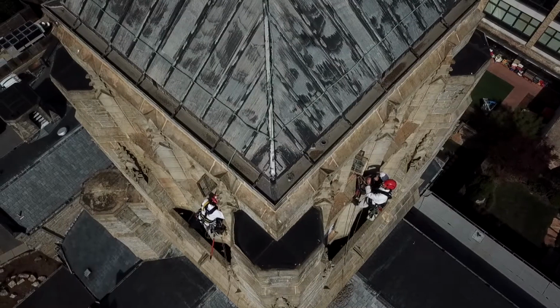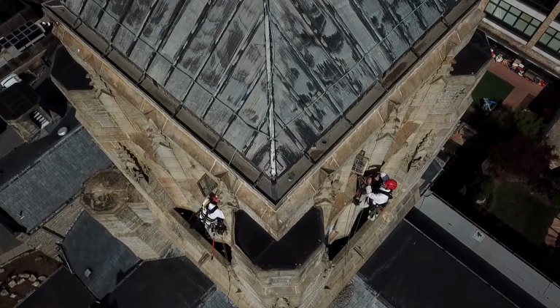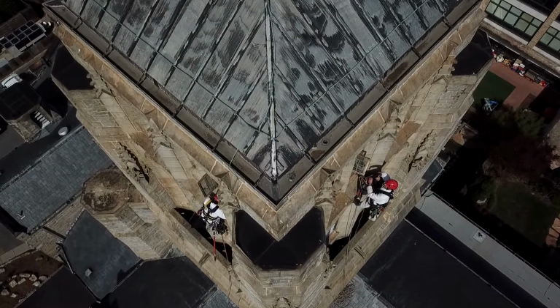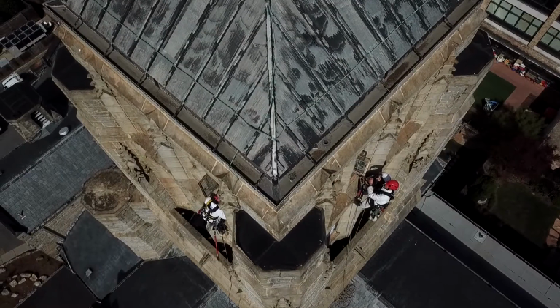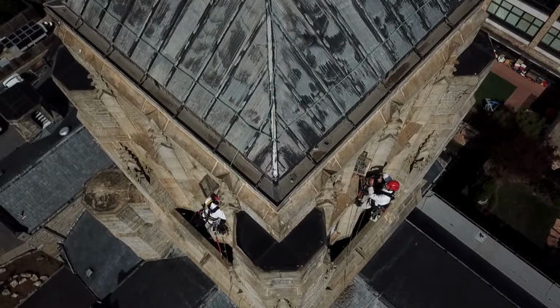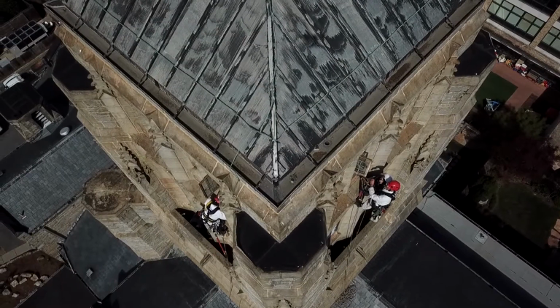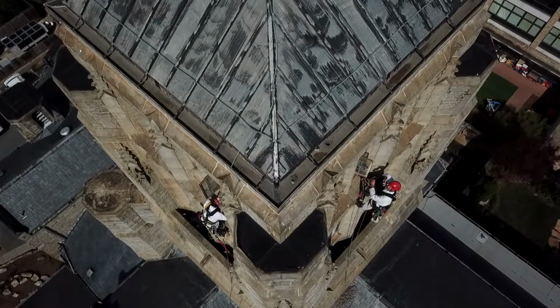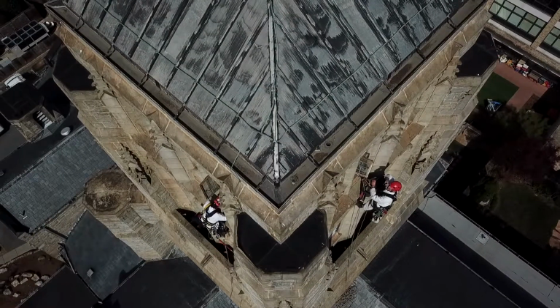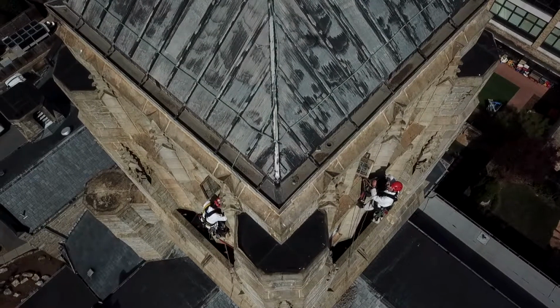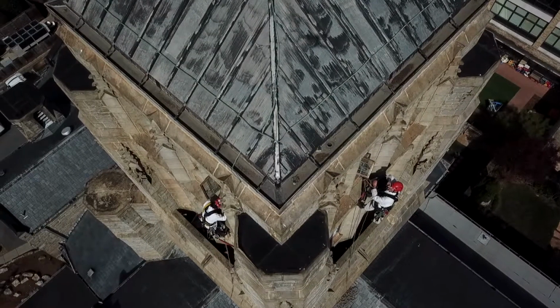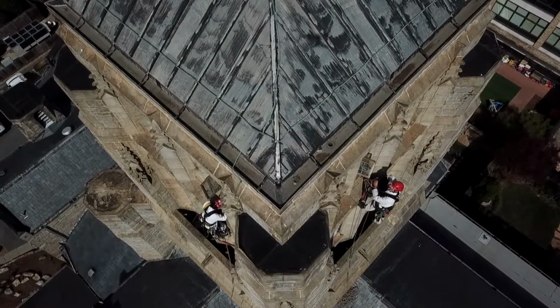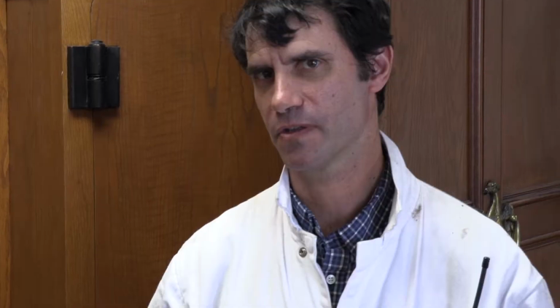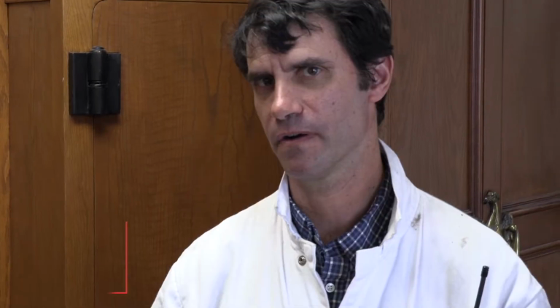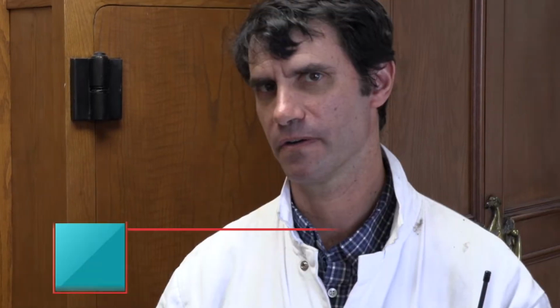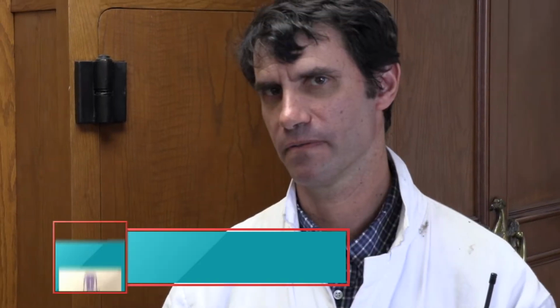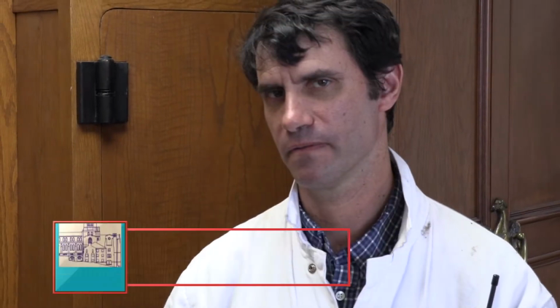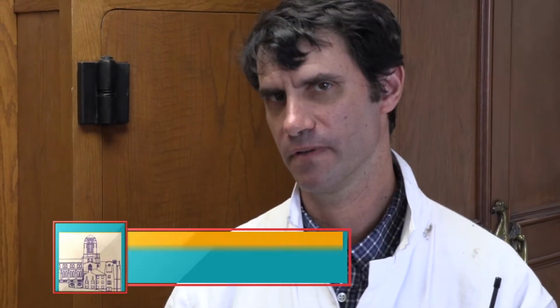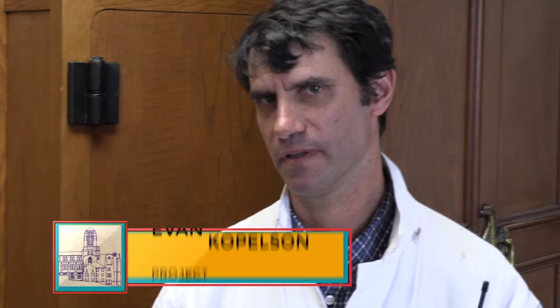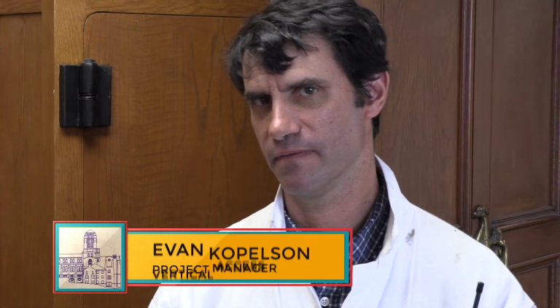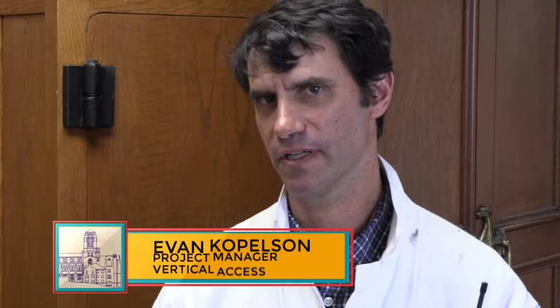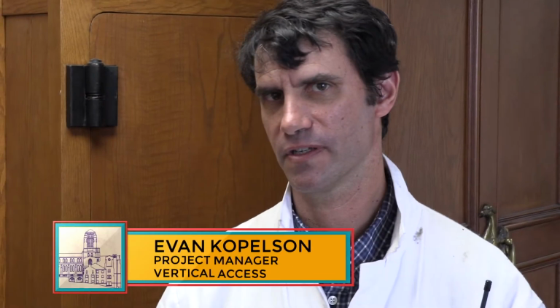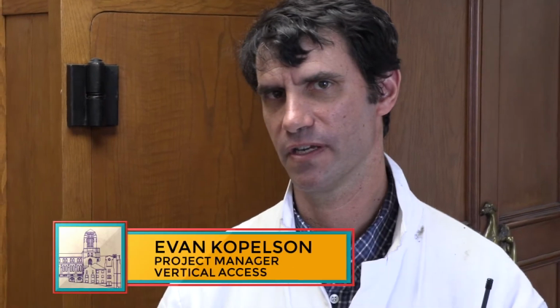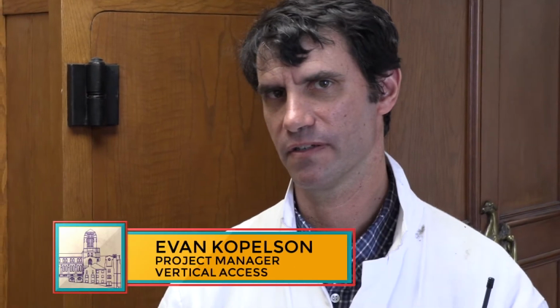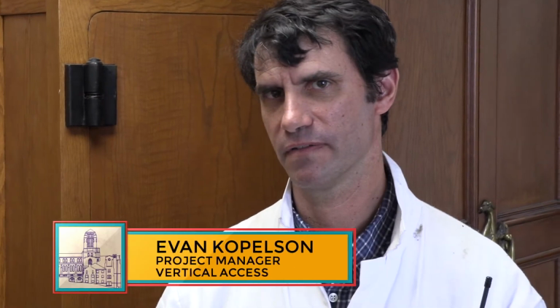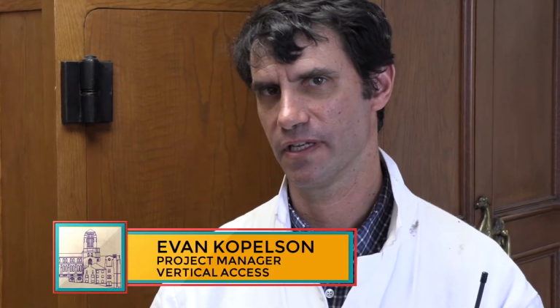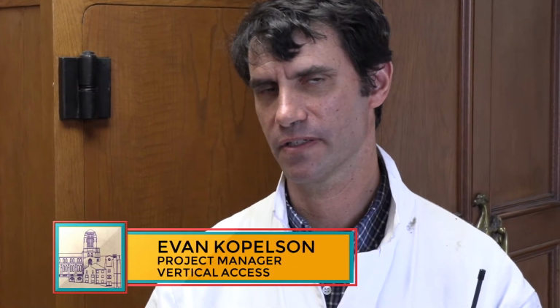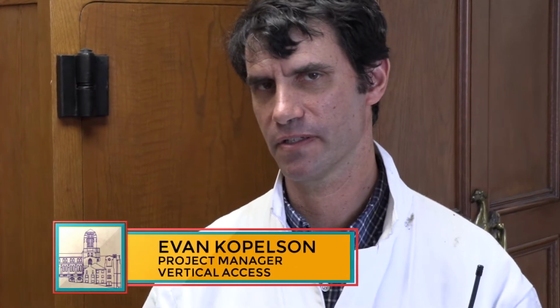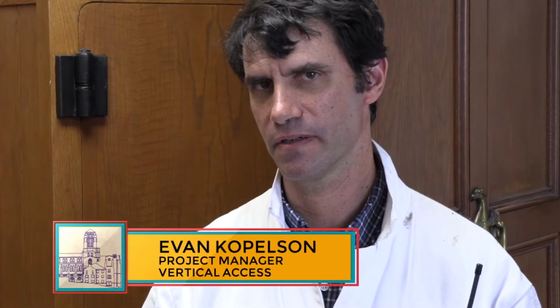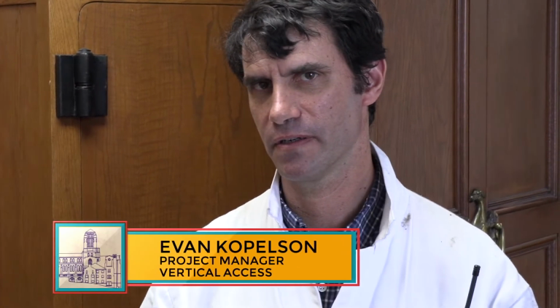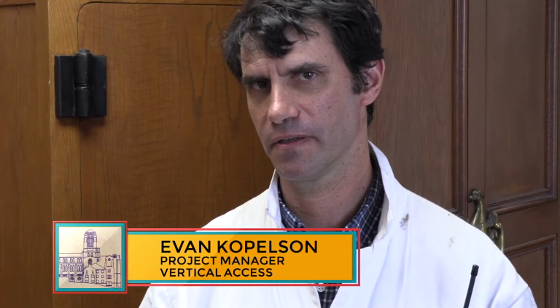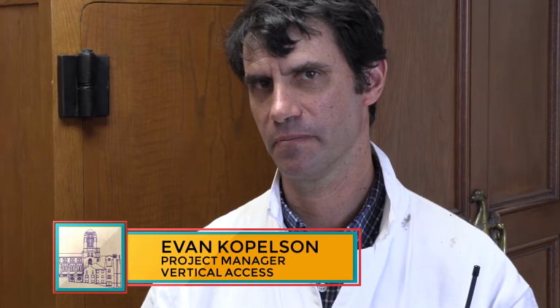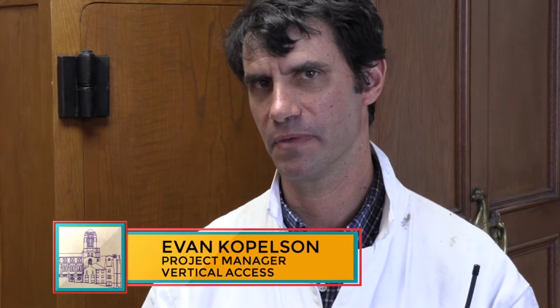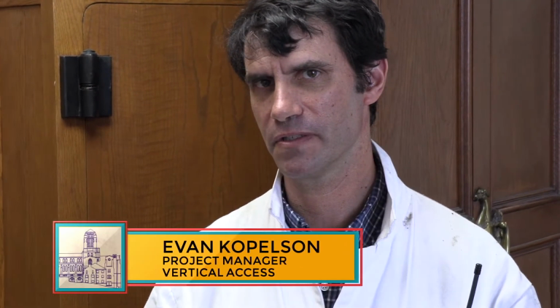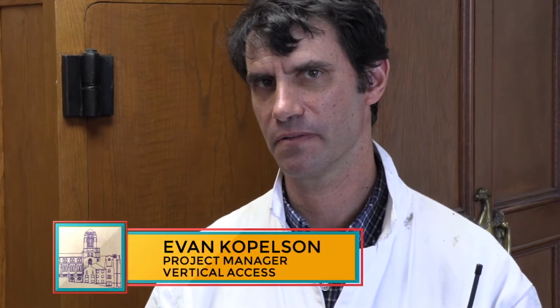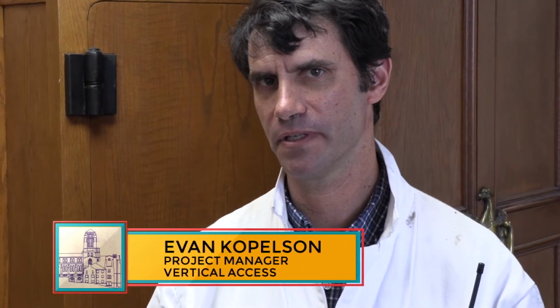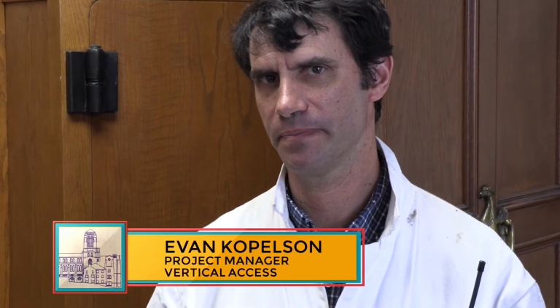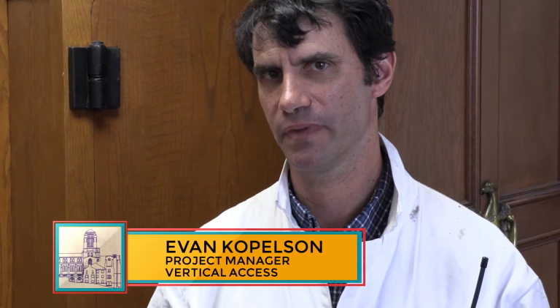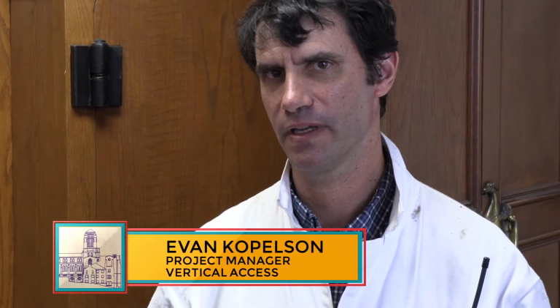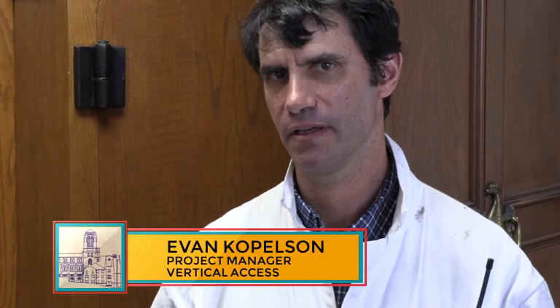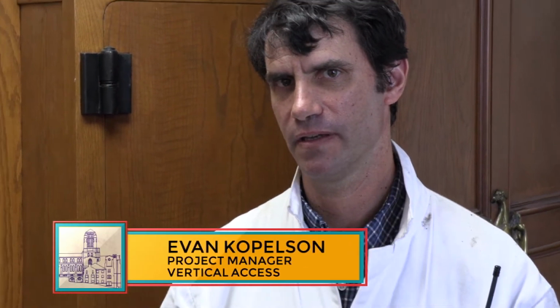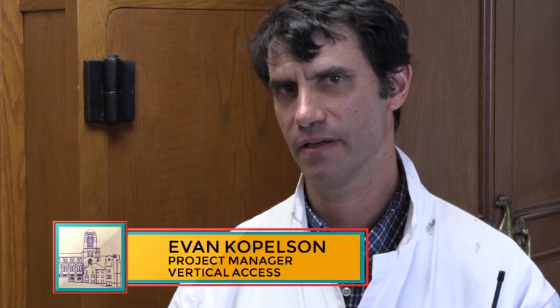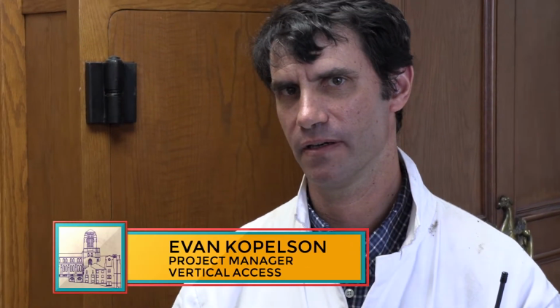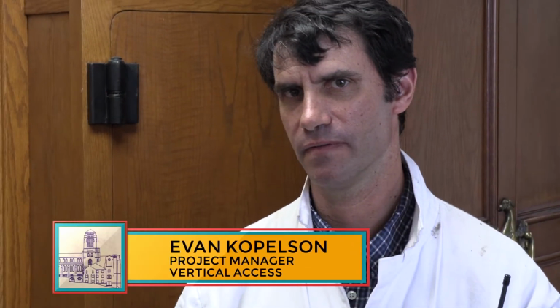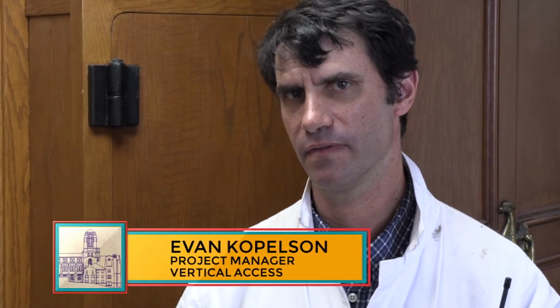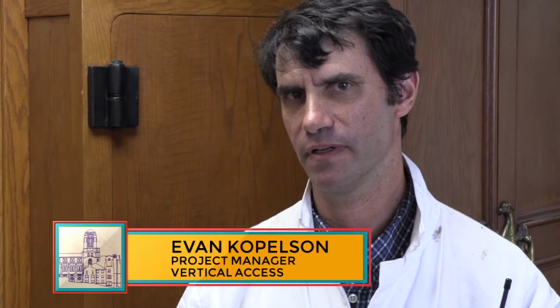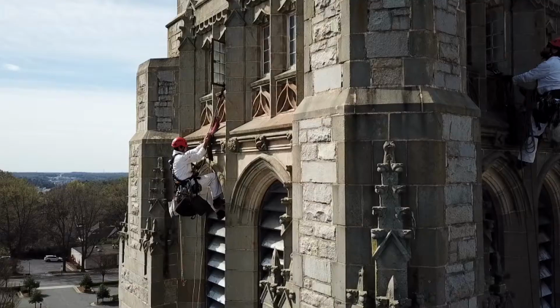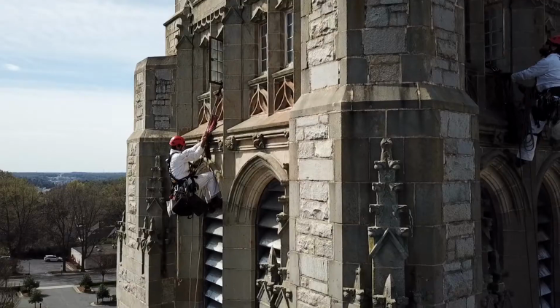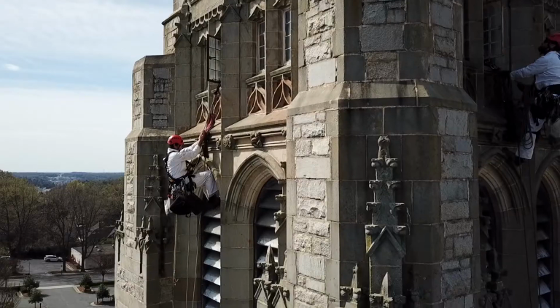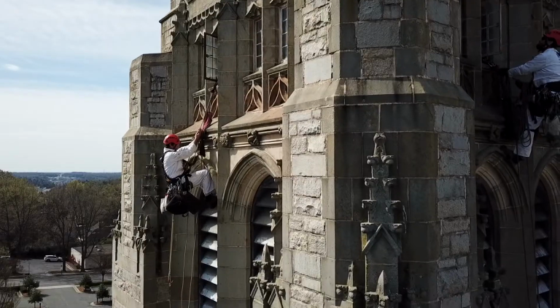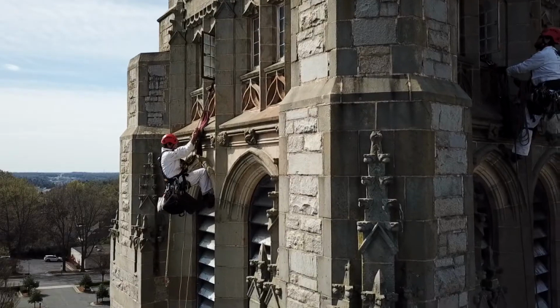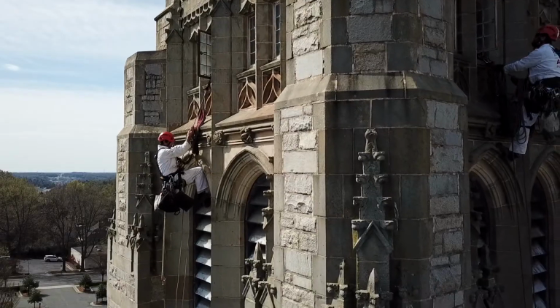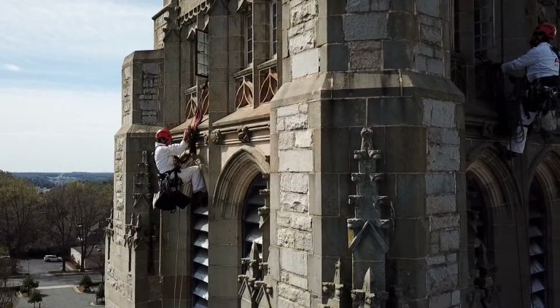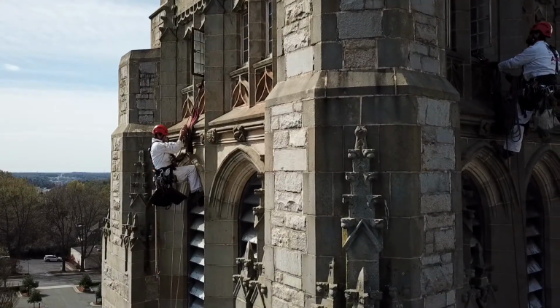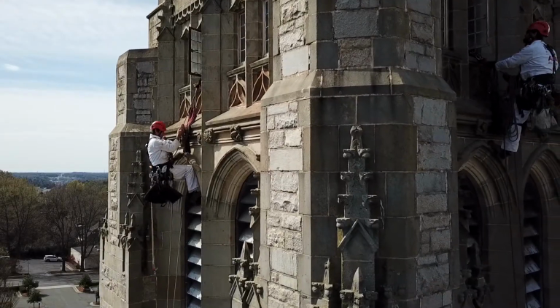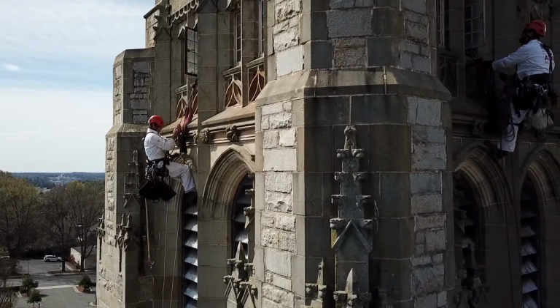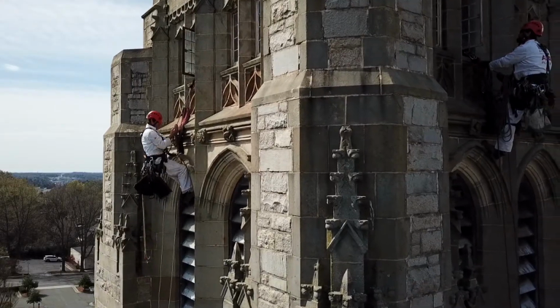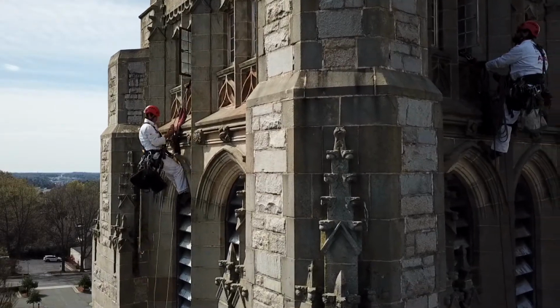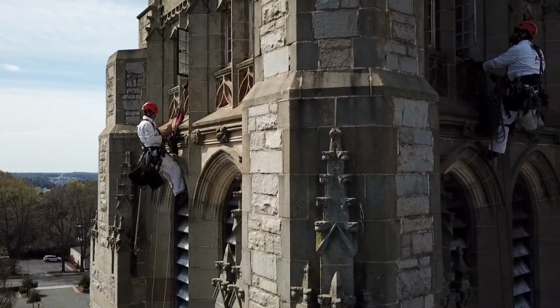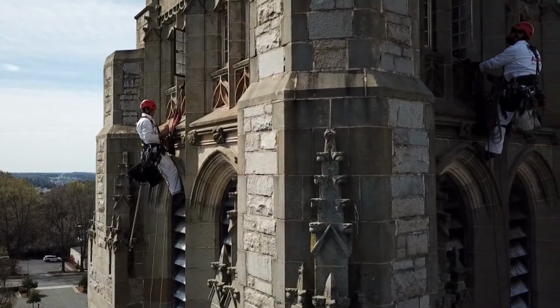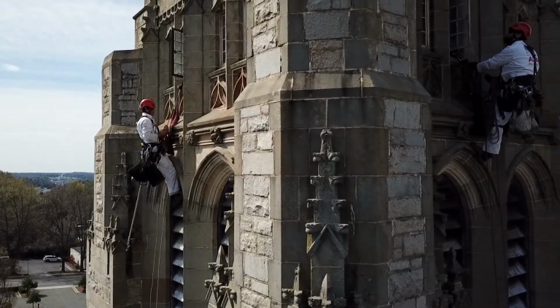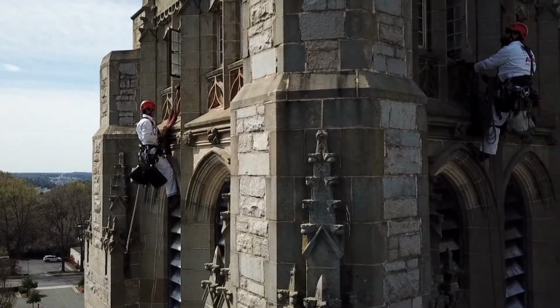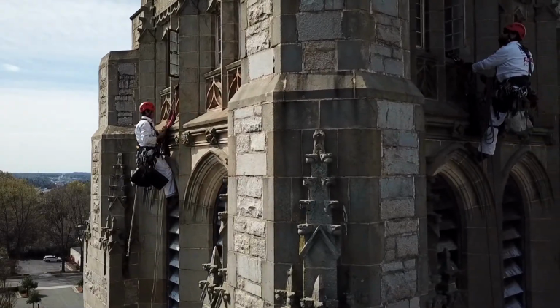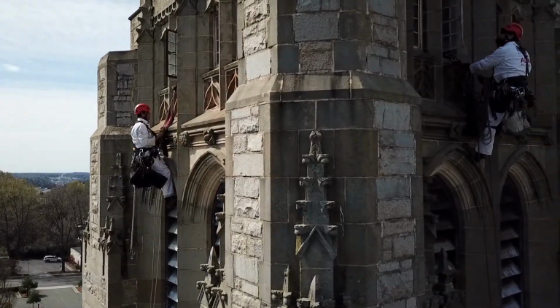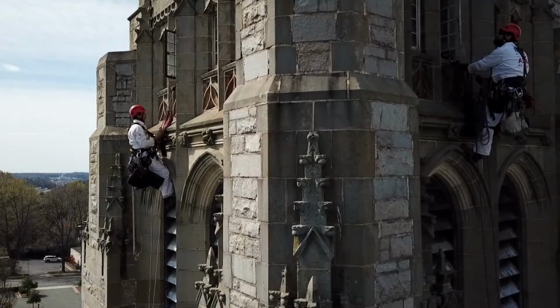Today we are going to start the investigation of the exterior masonry of the church, starting with the tower.